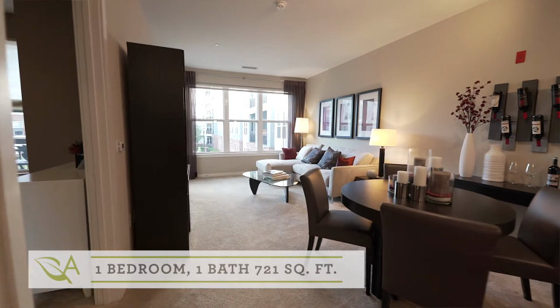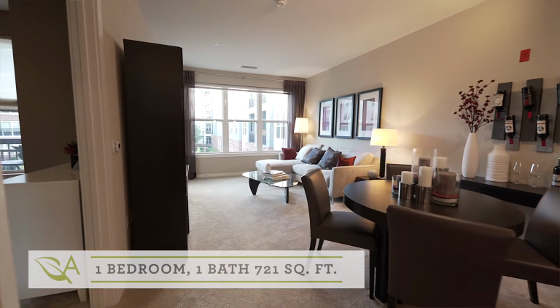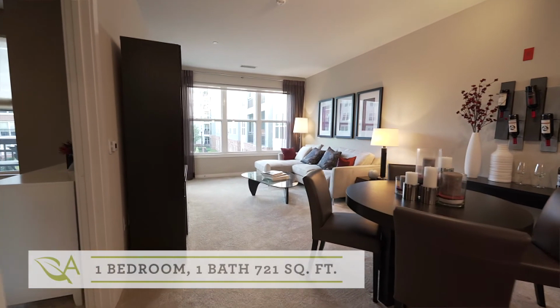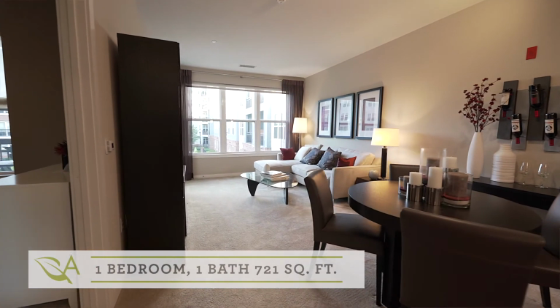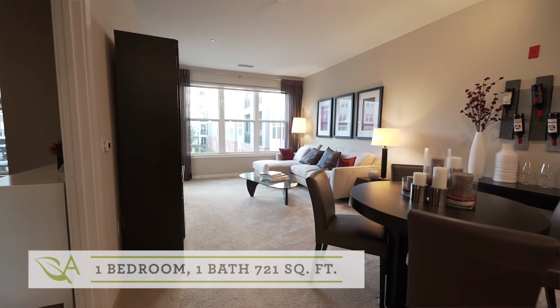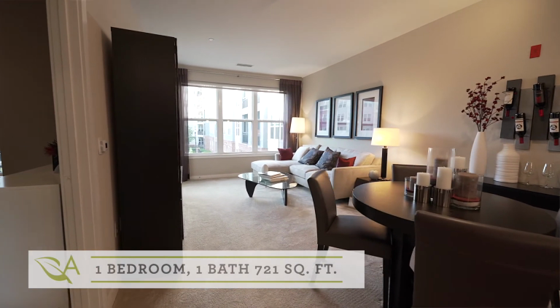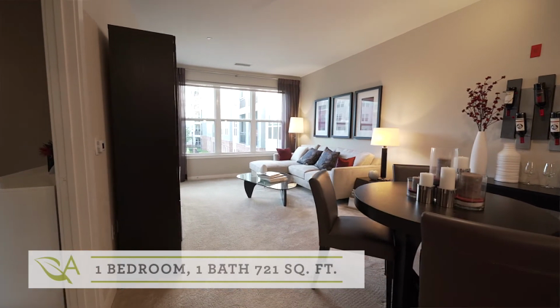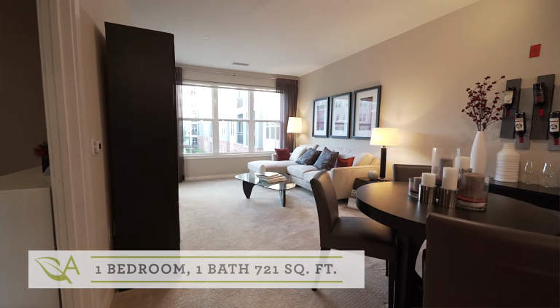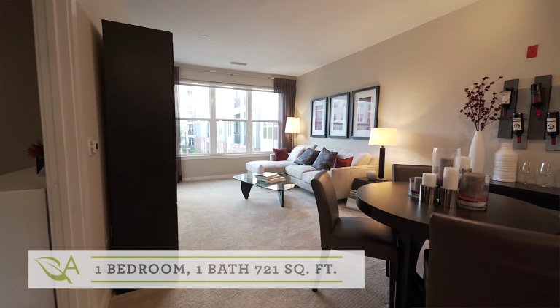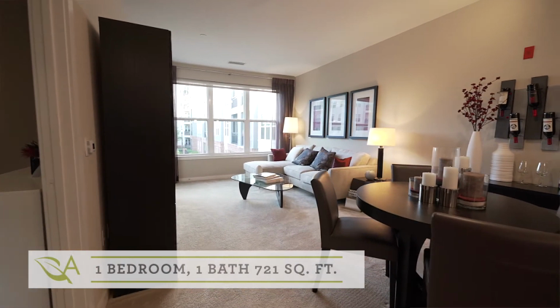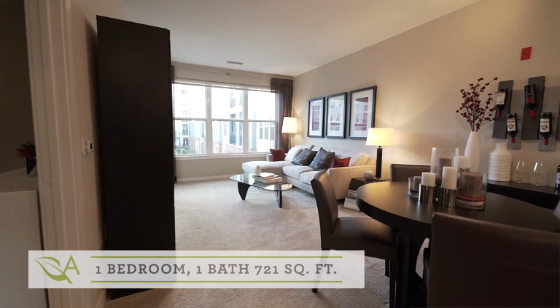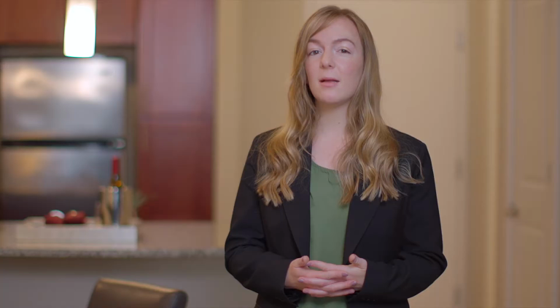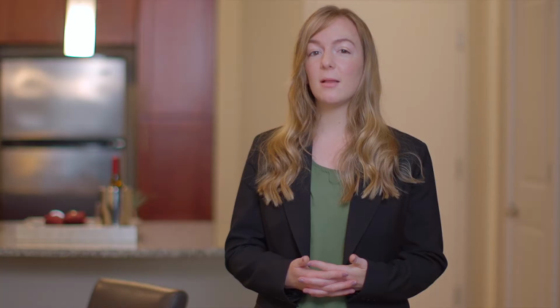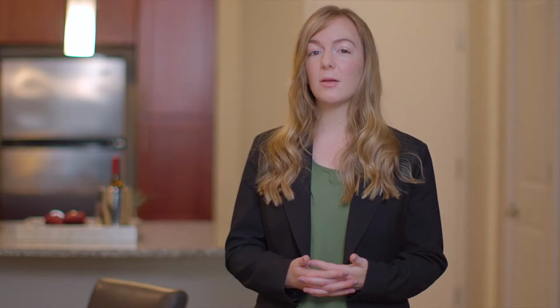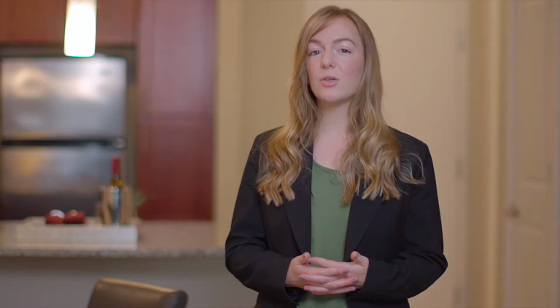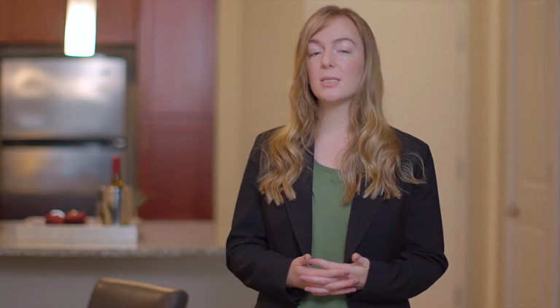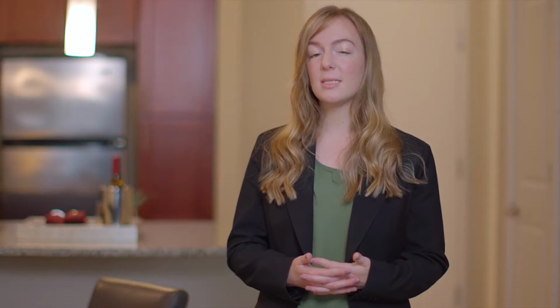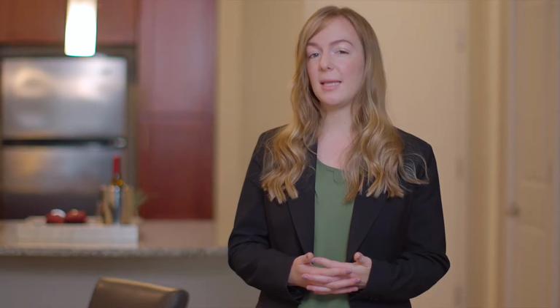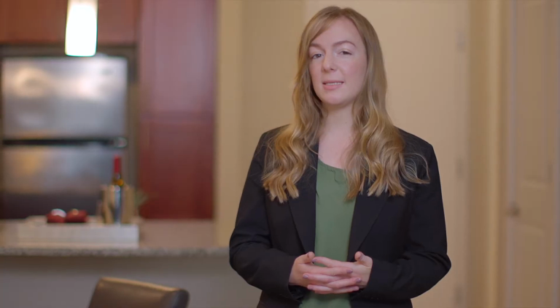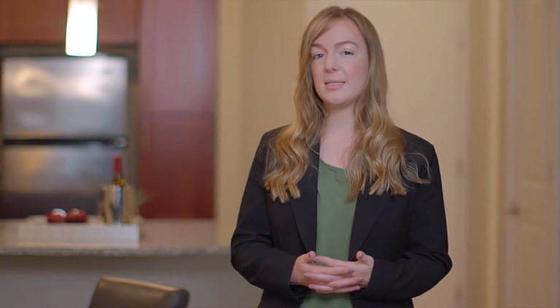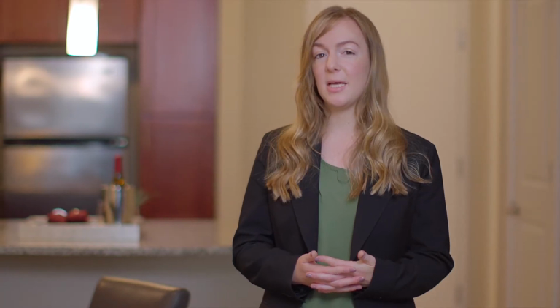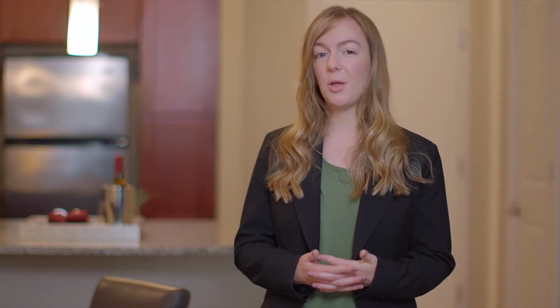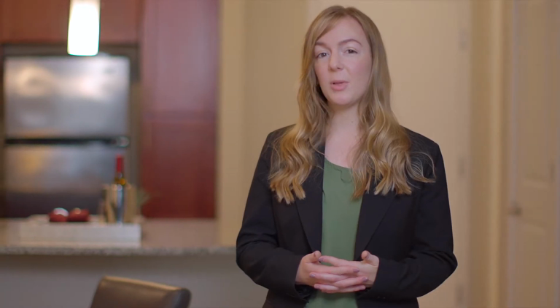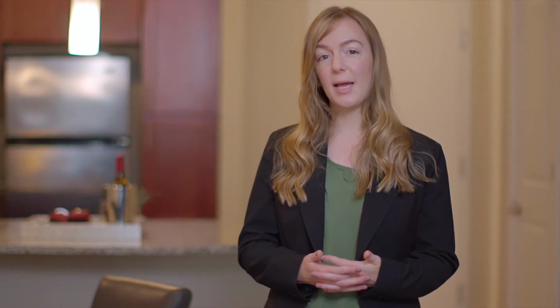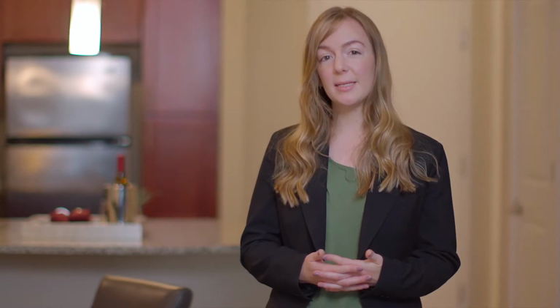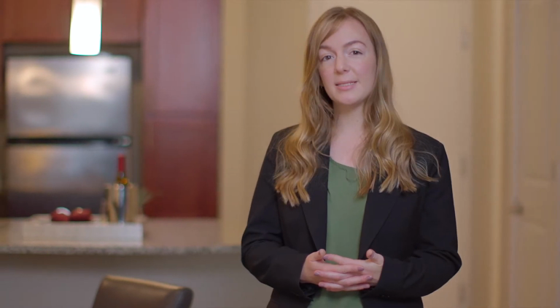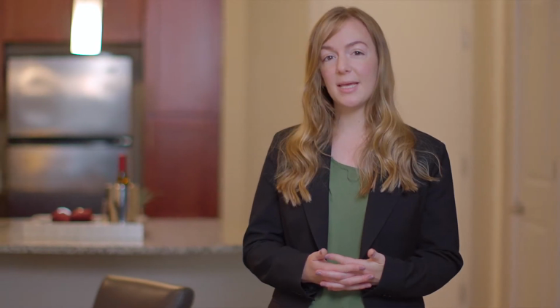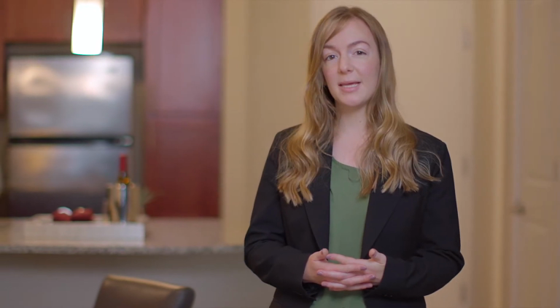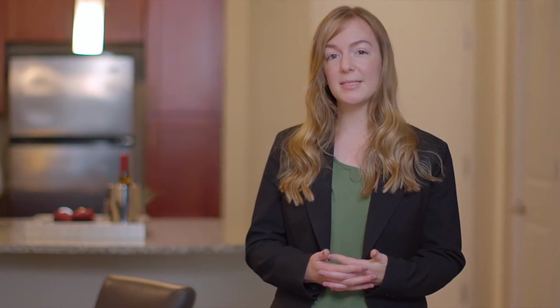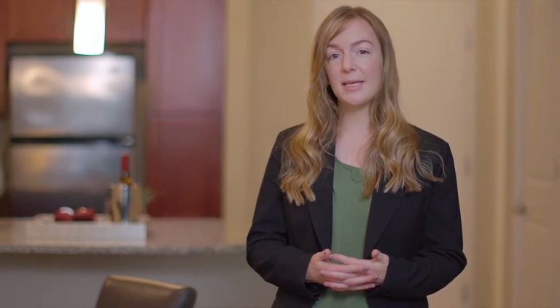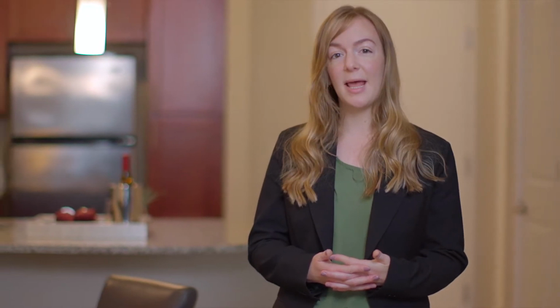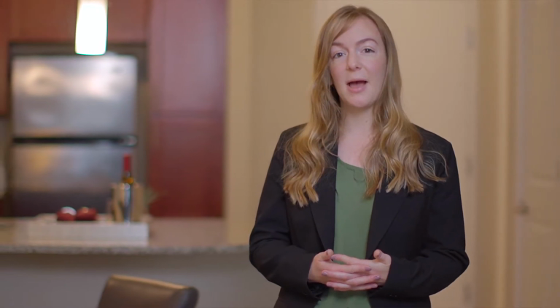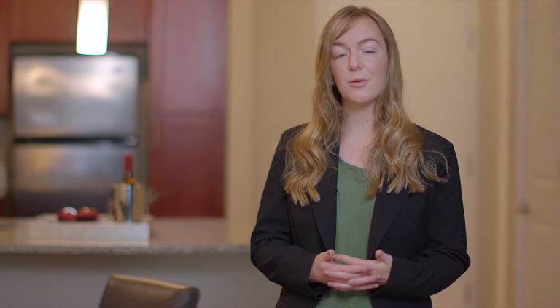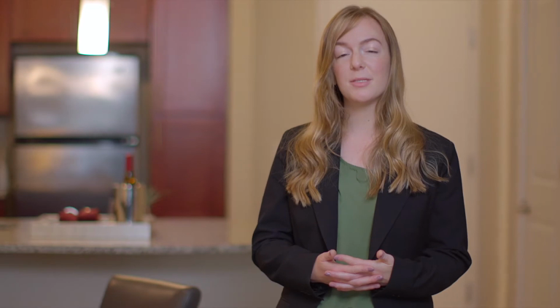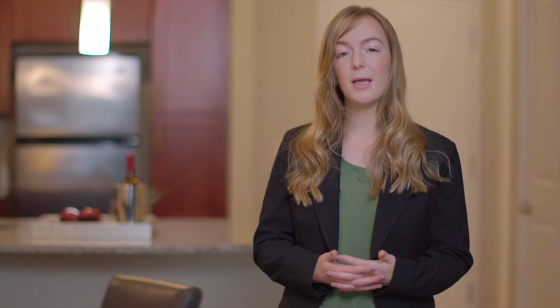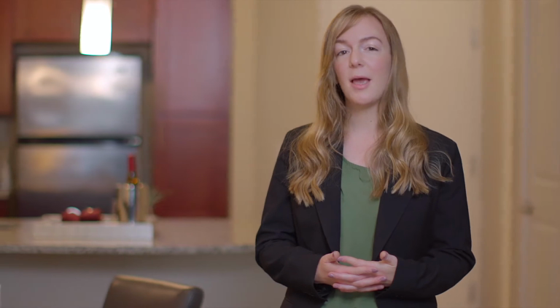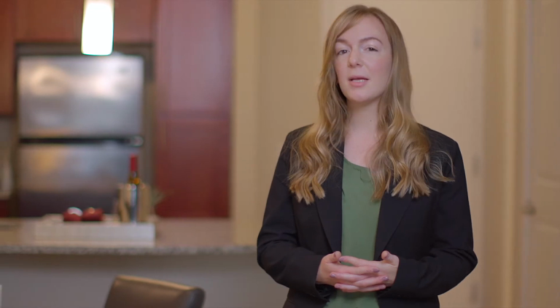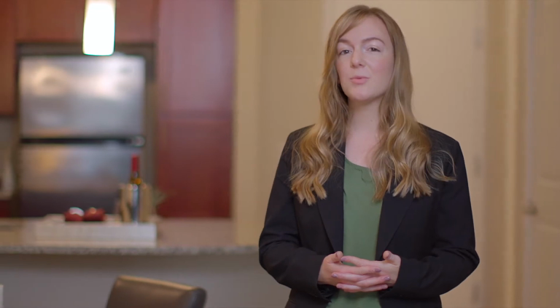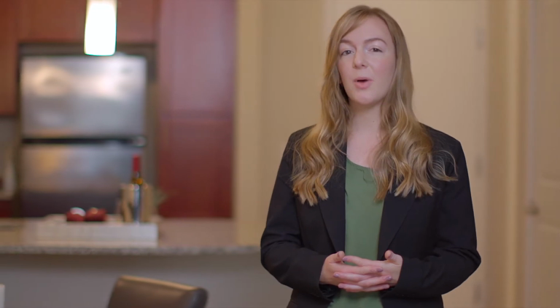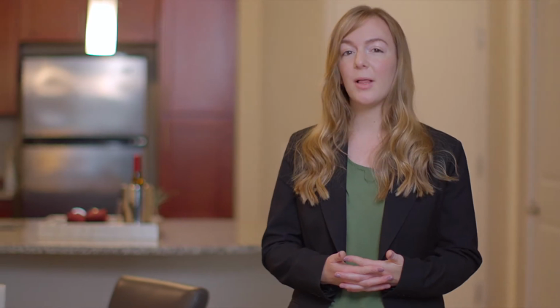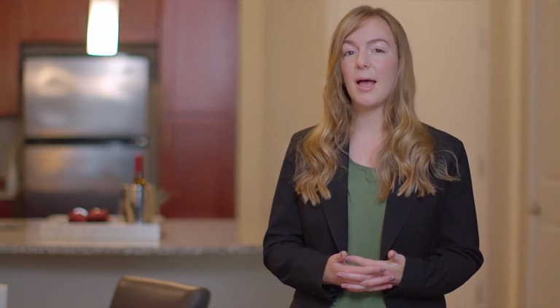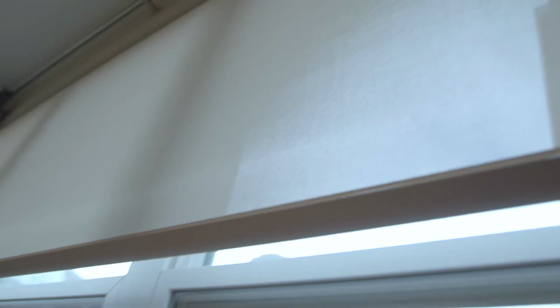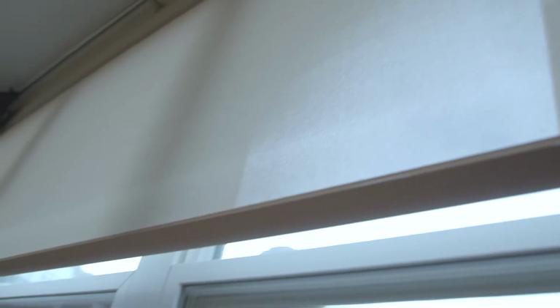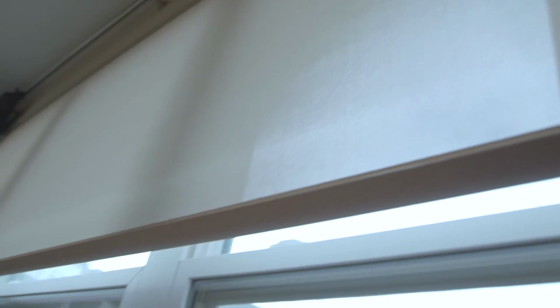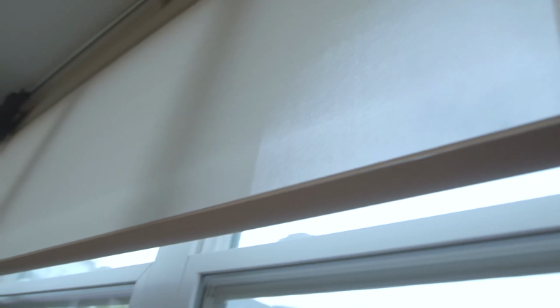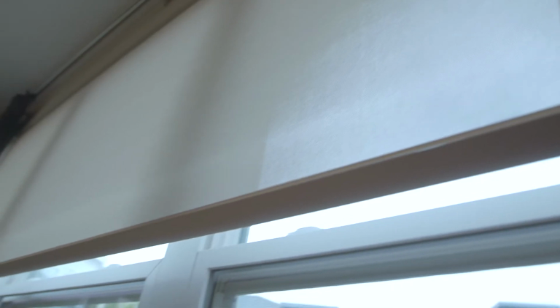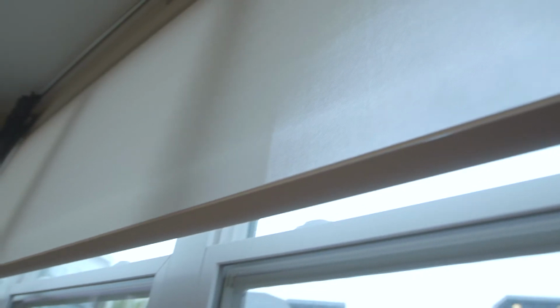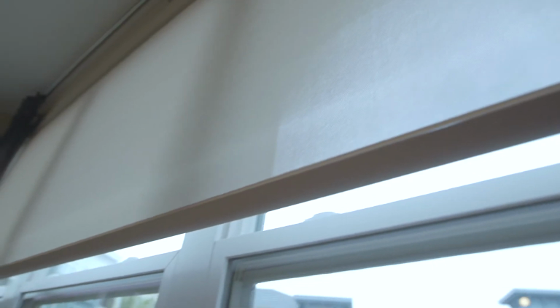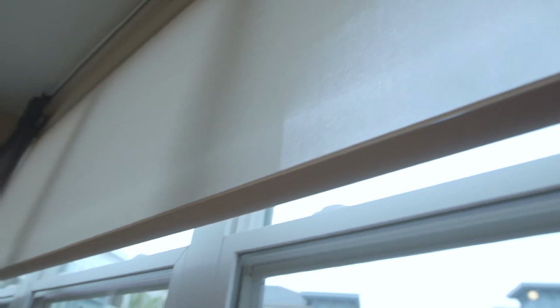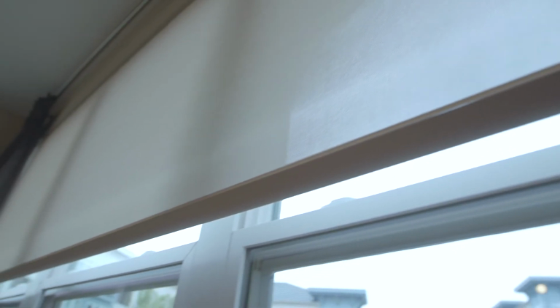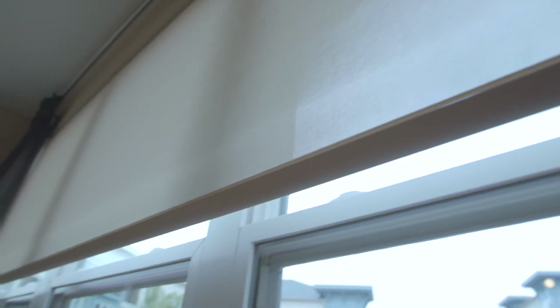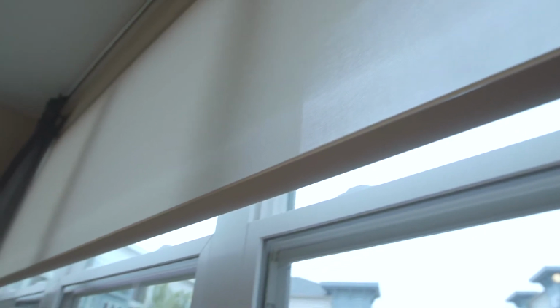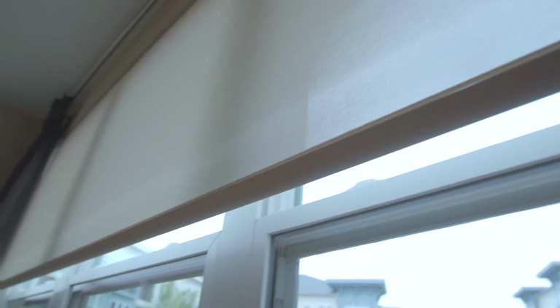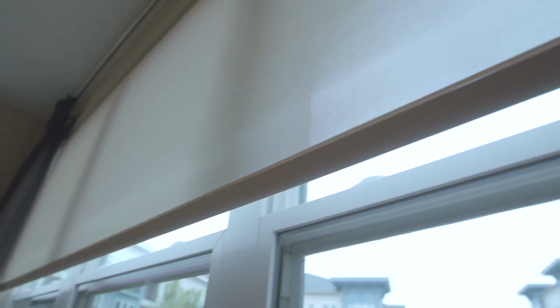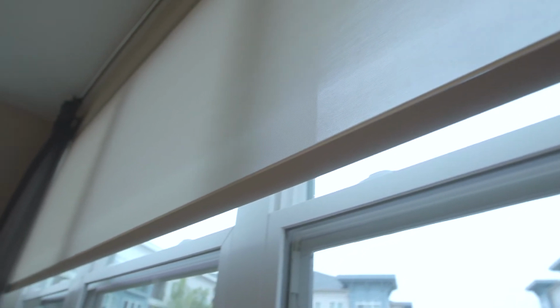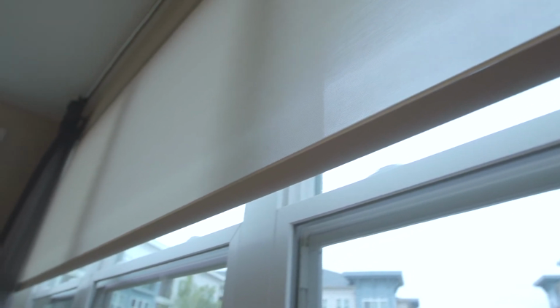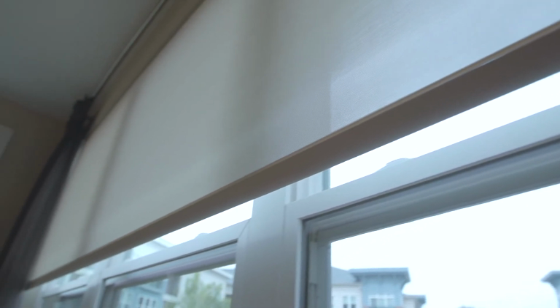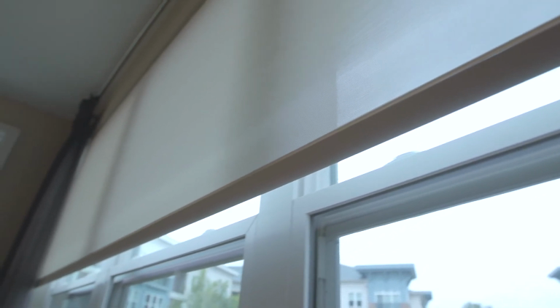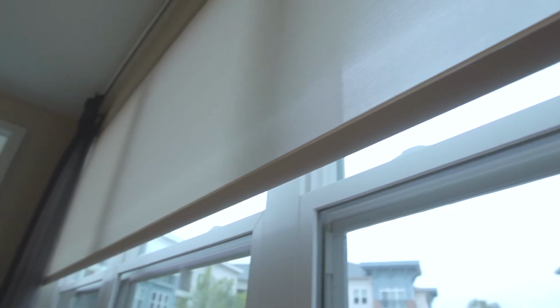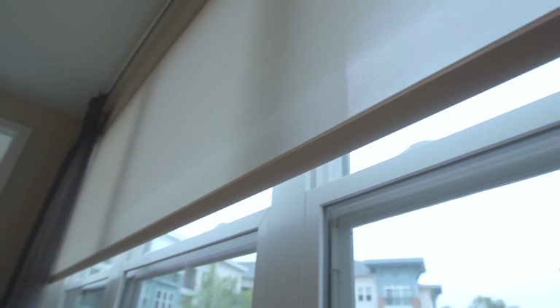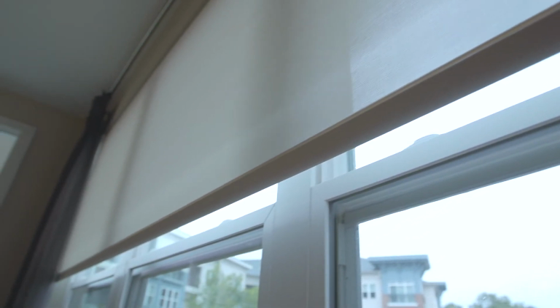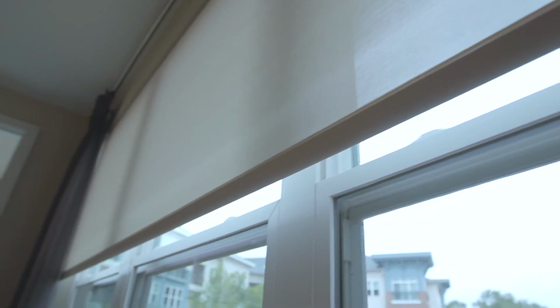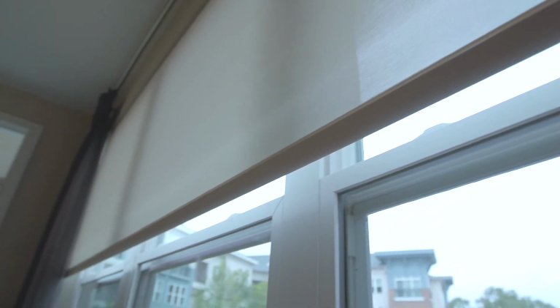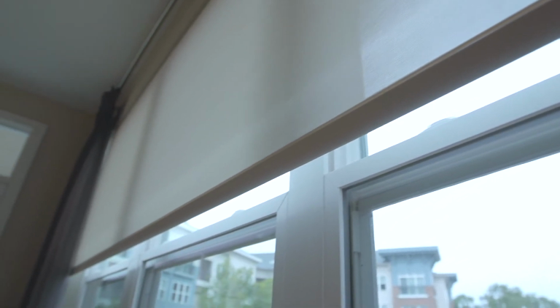We have all updated electric stainless steel appliances in-house as well as solar shades on all of our seven-foot windows.